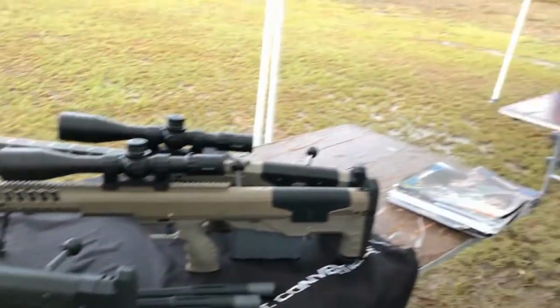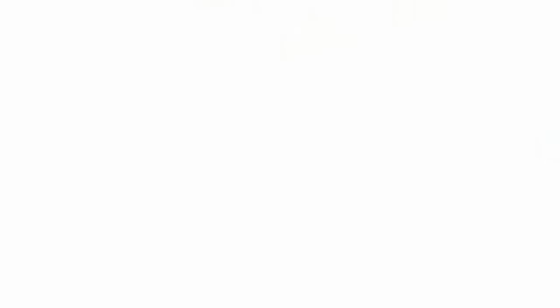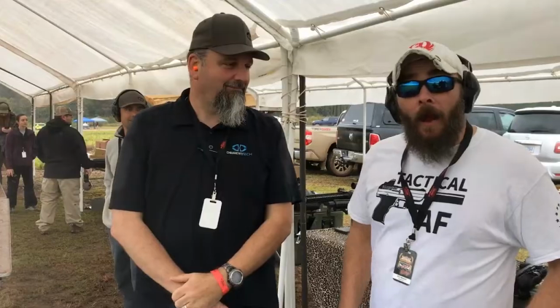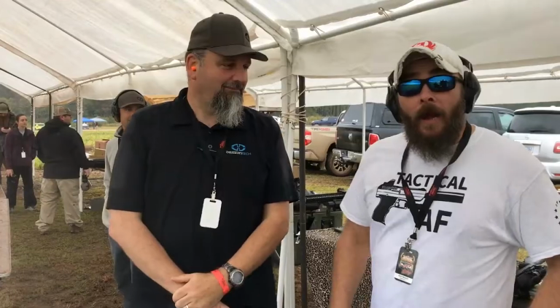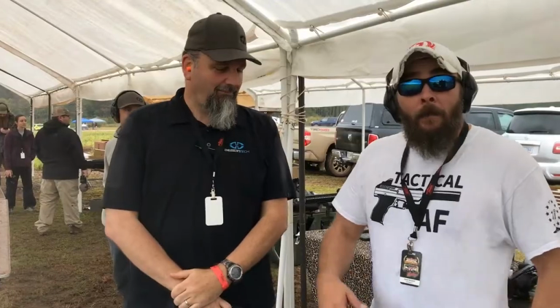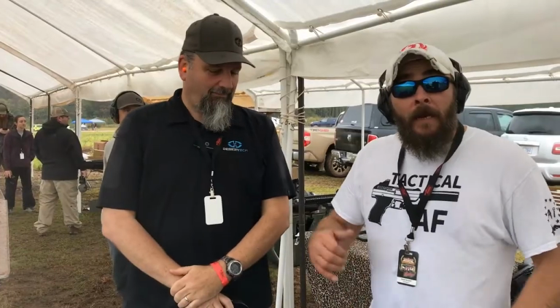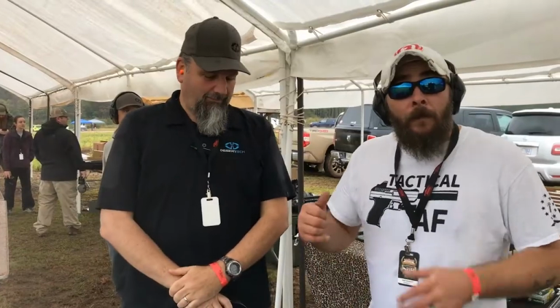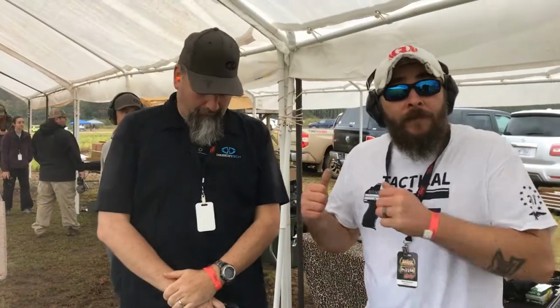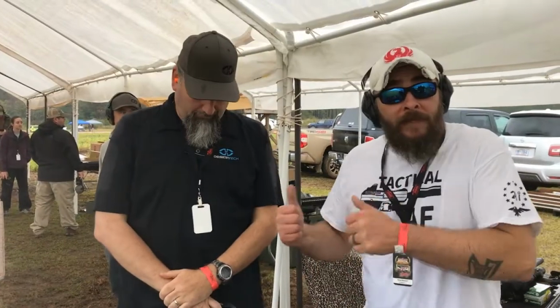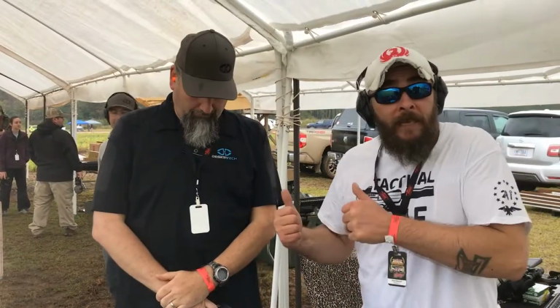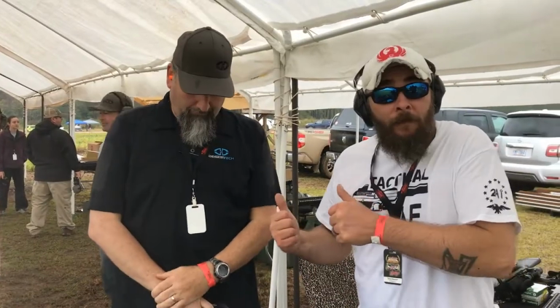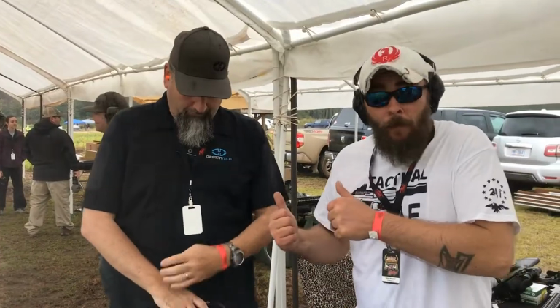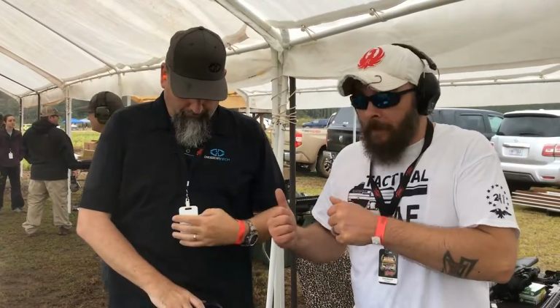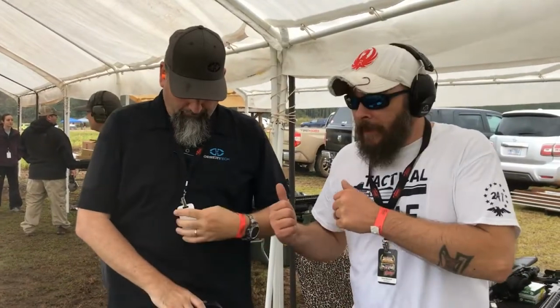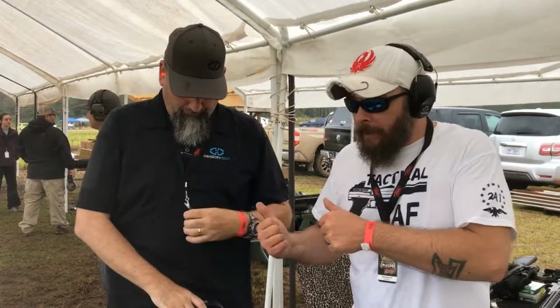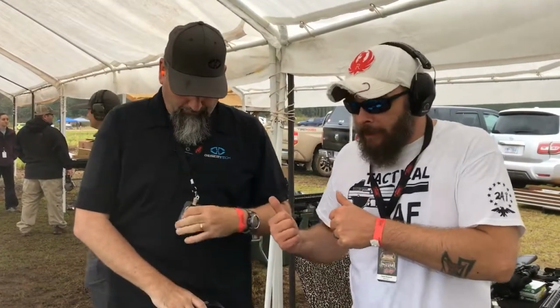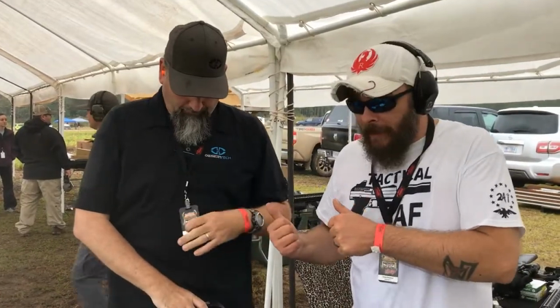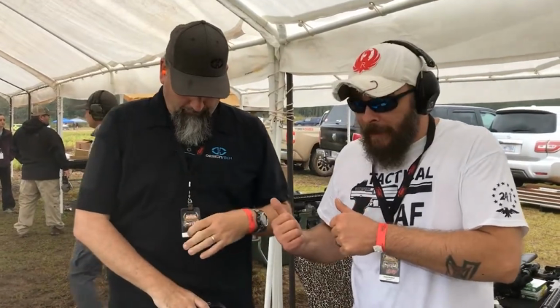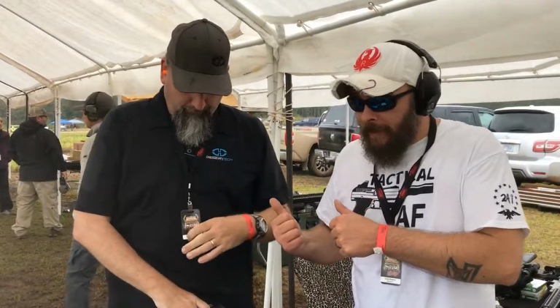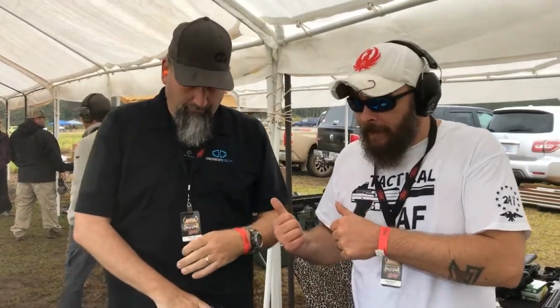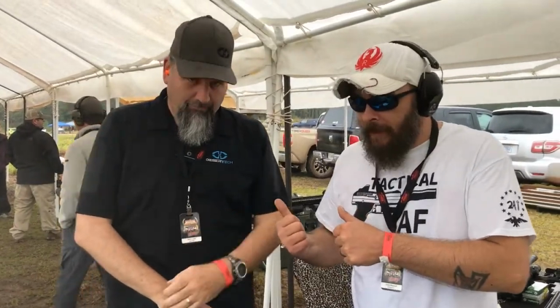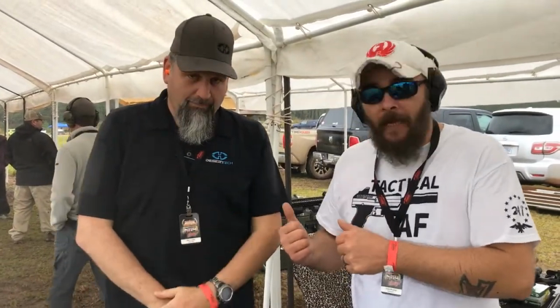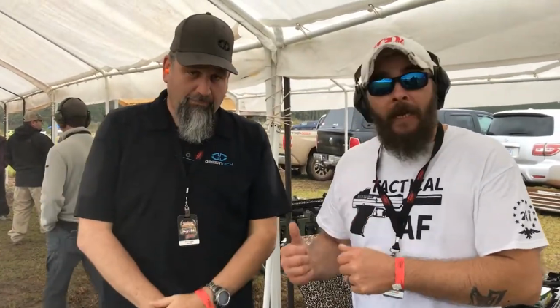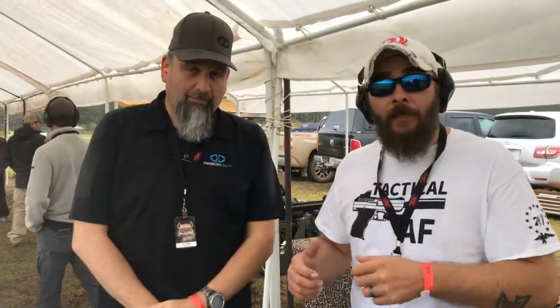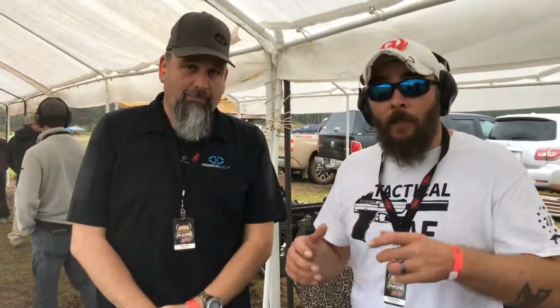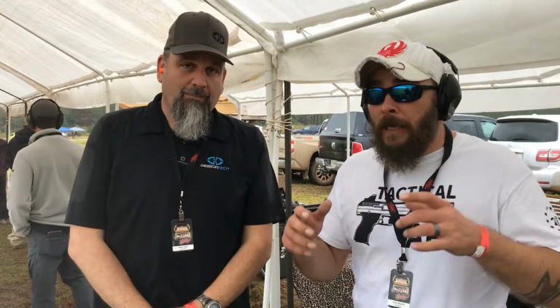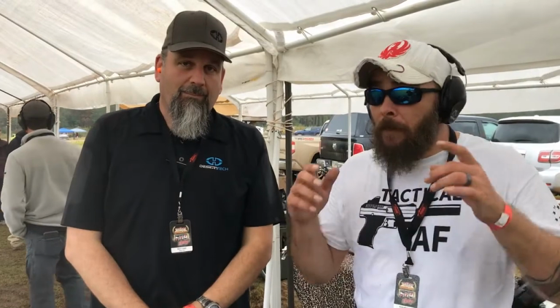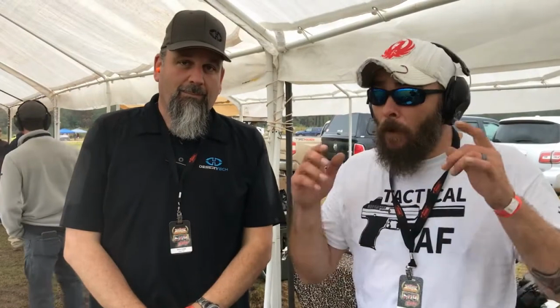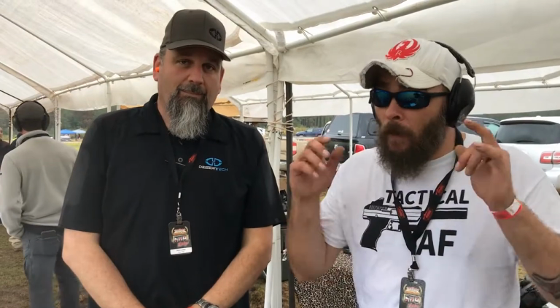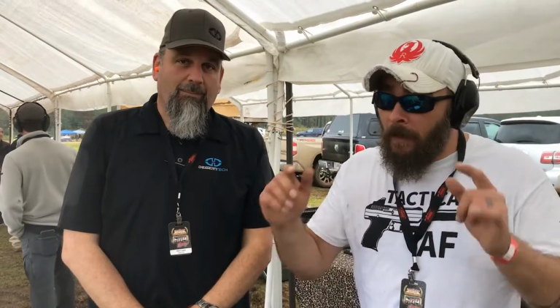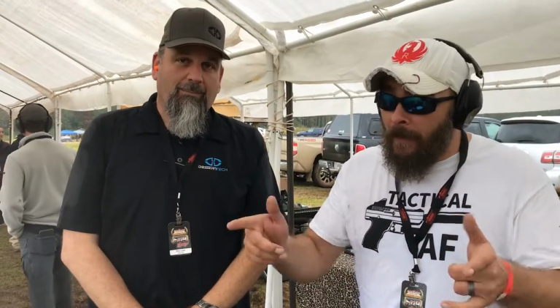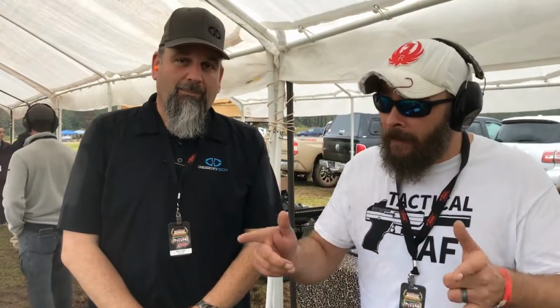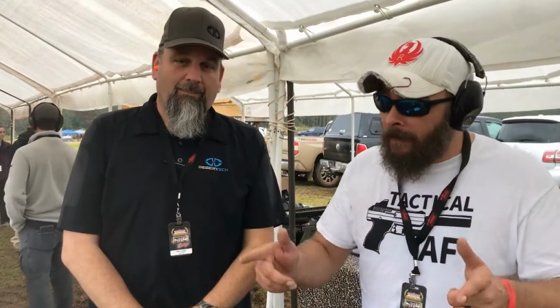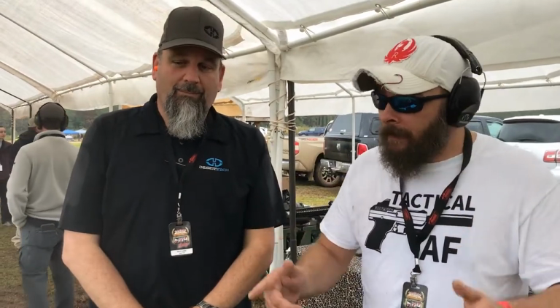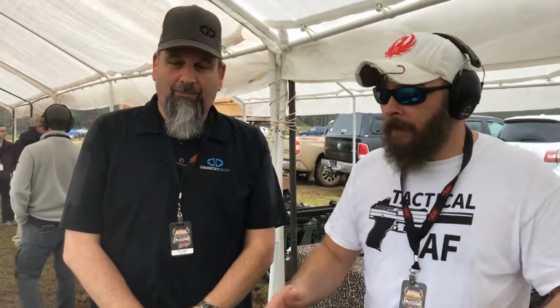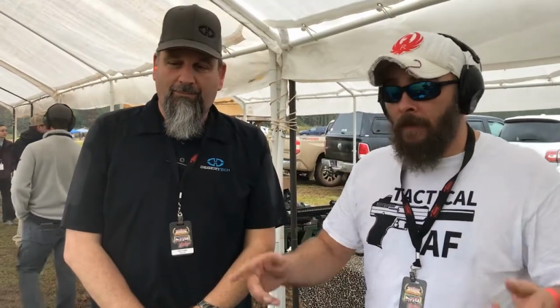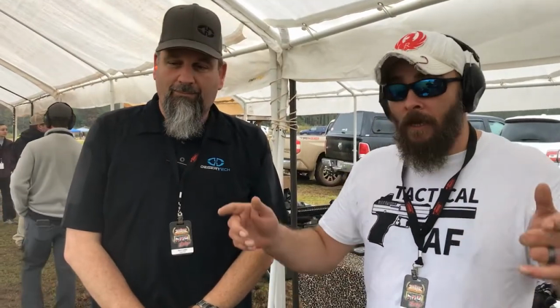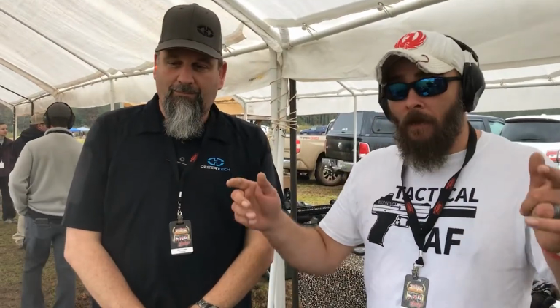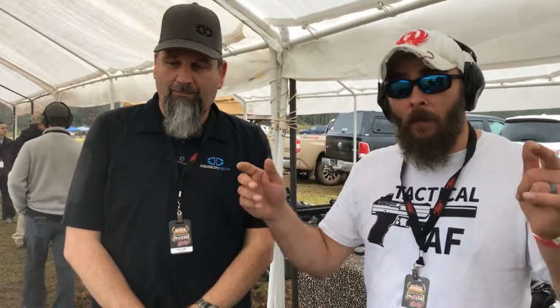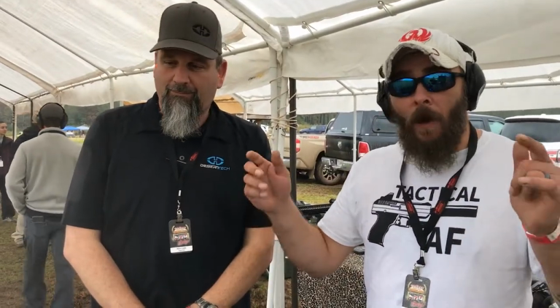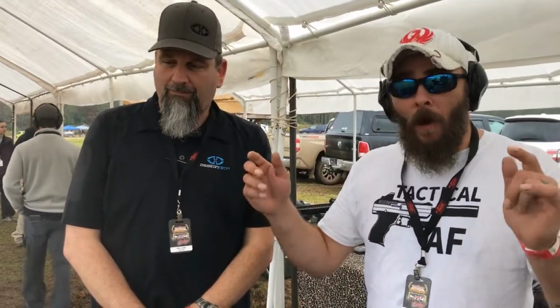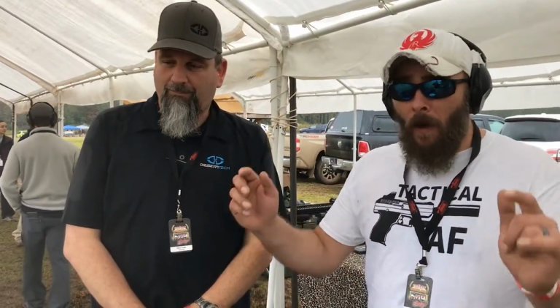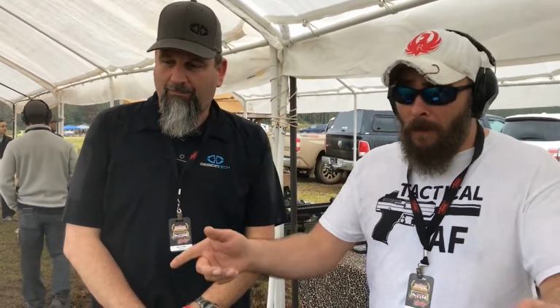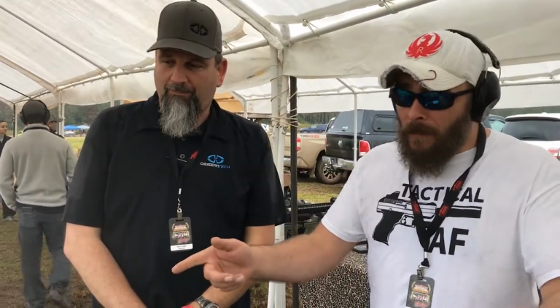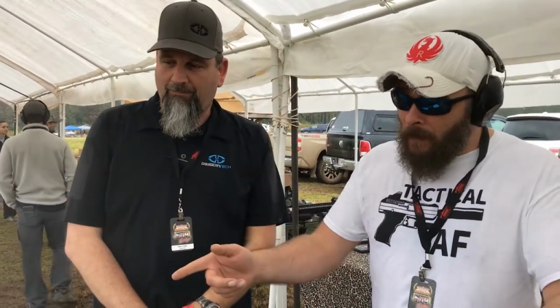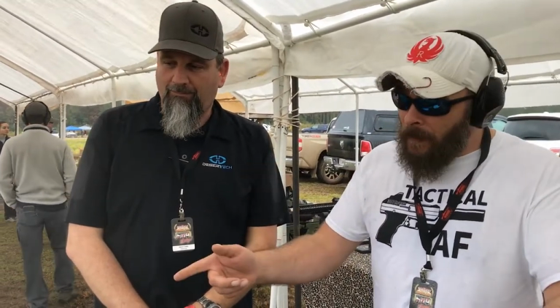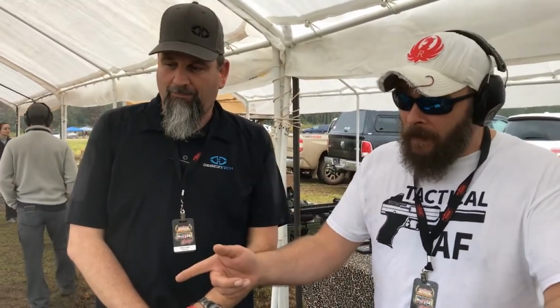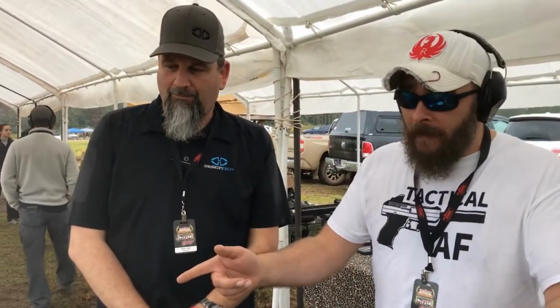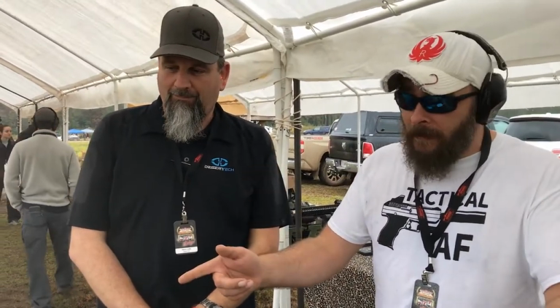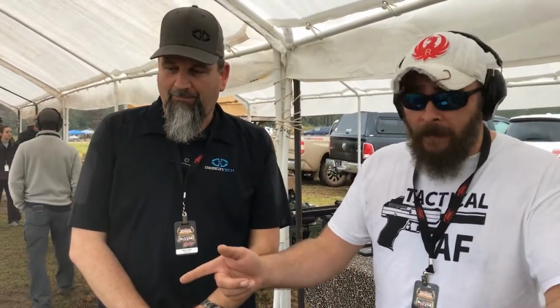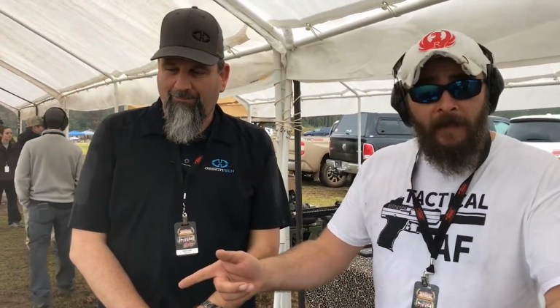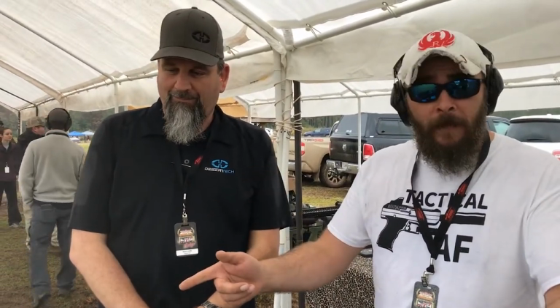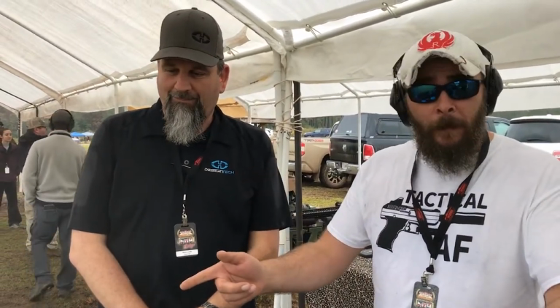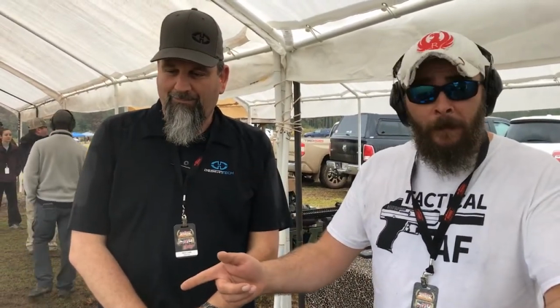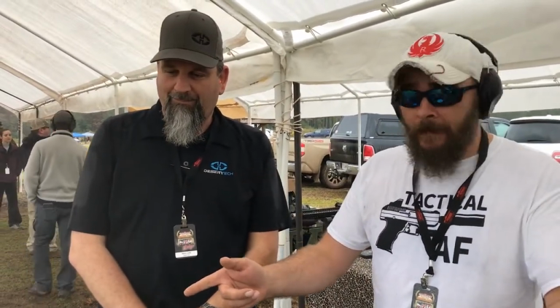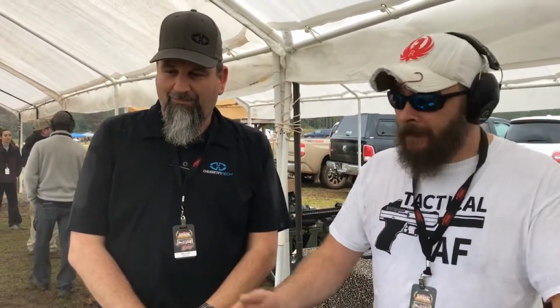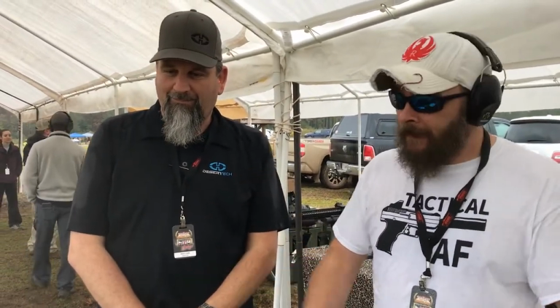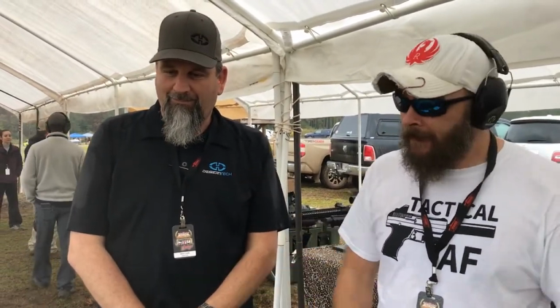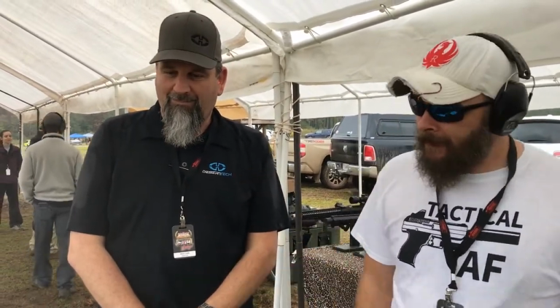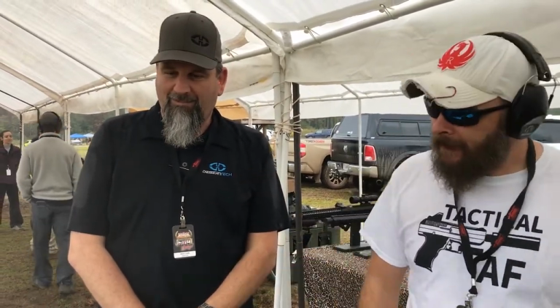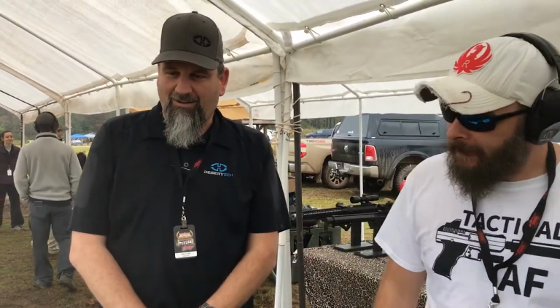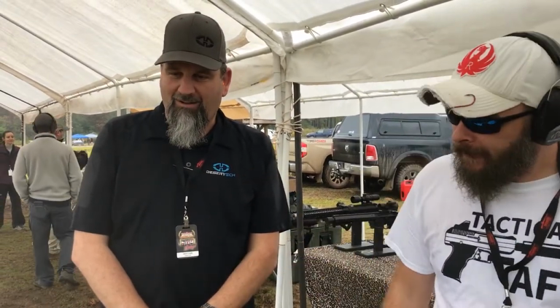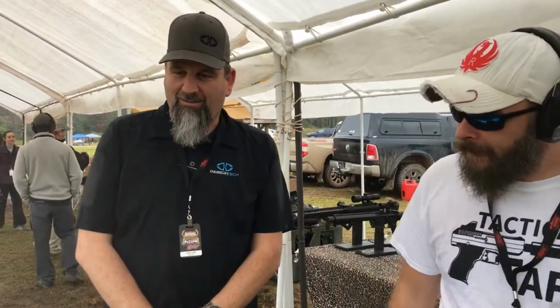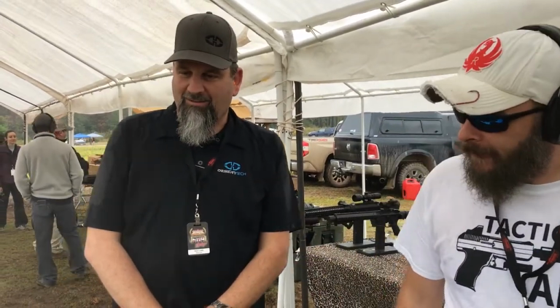I'm here with Steve from Desert Tech, and he's going to give you a rundown of all the fun things on the table.